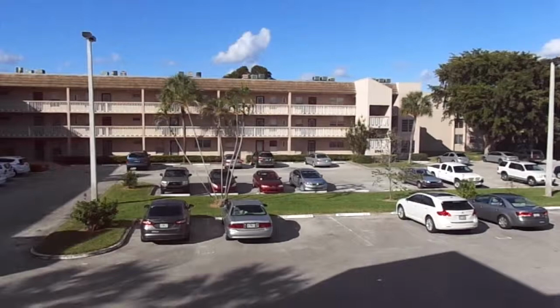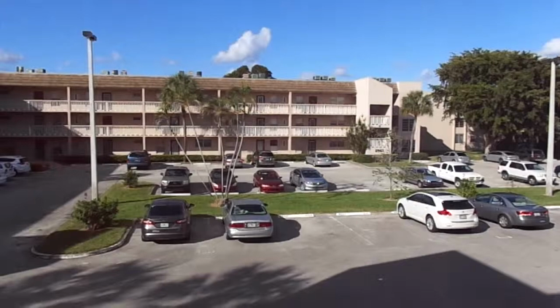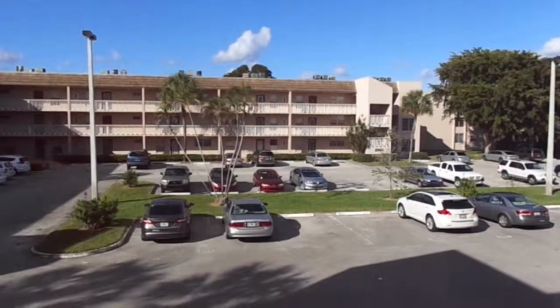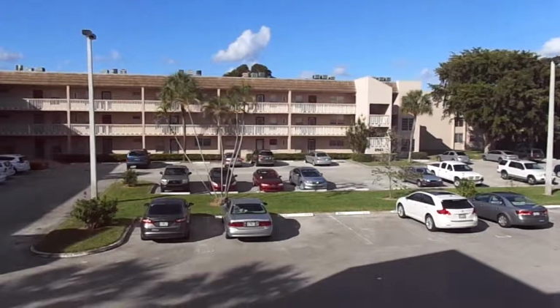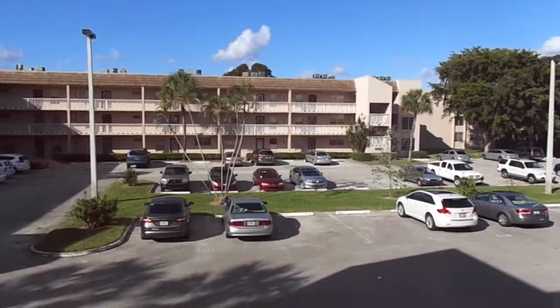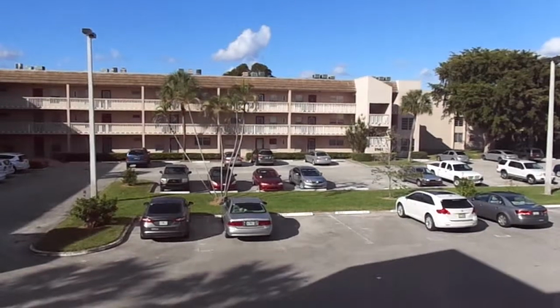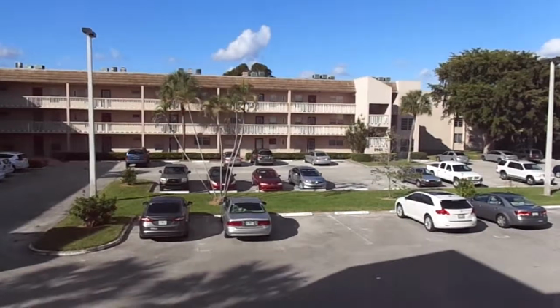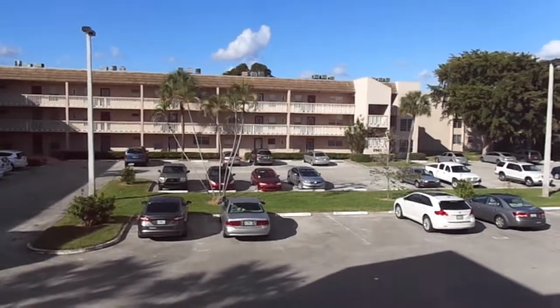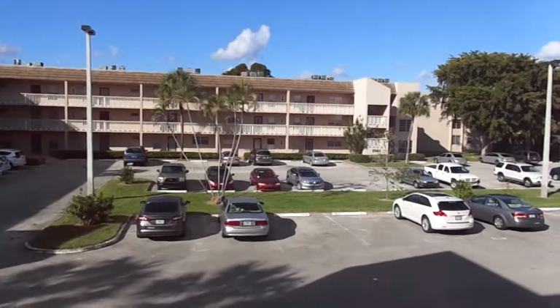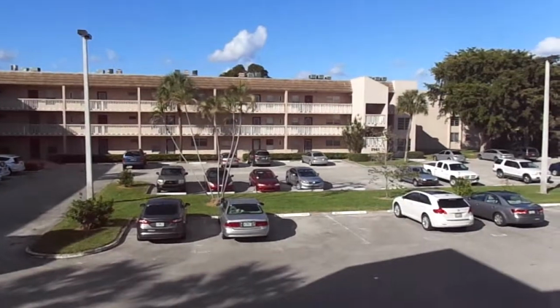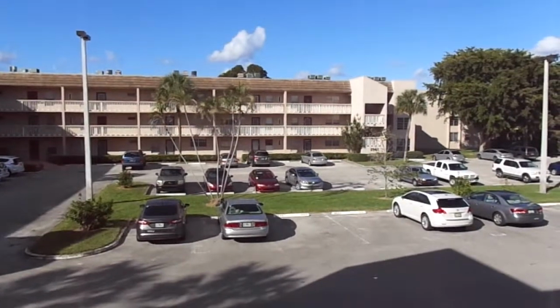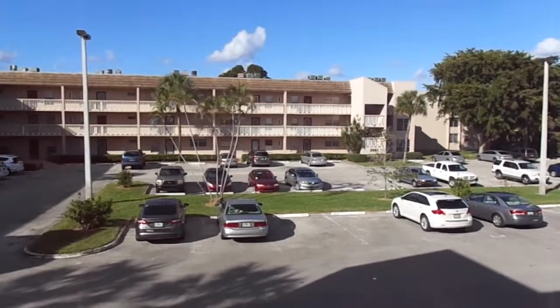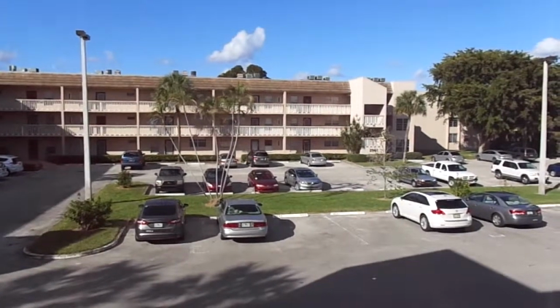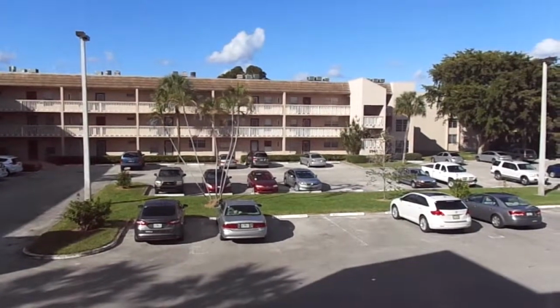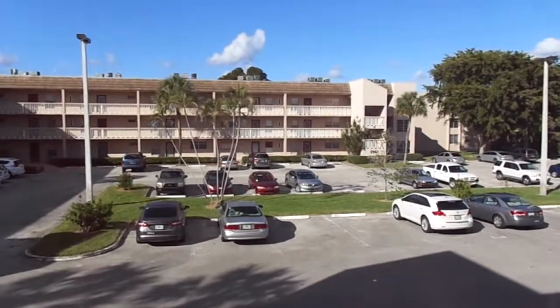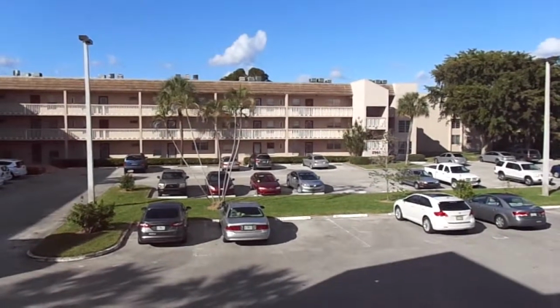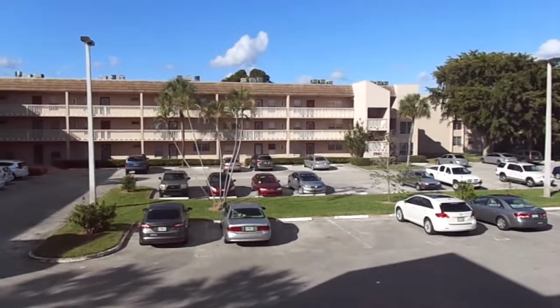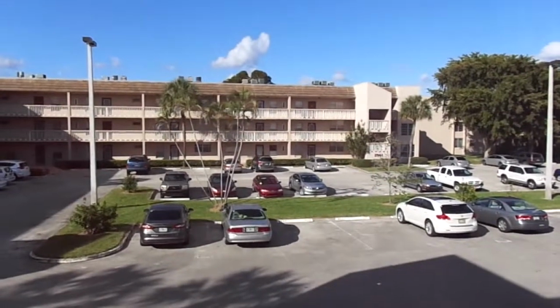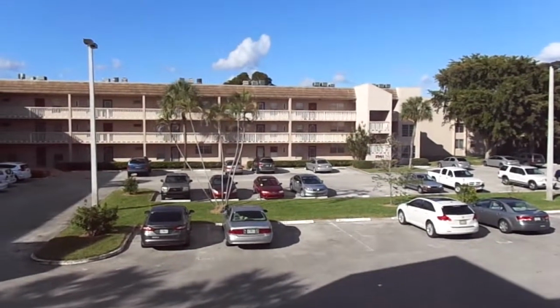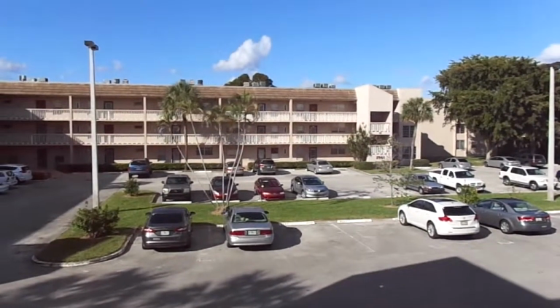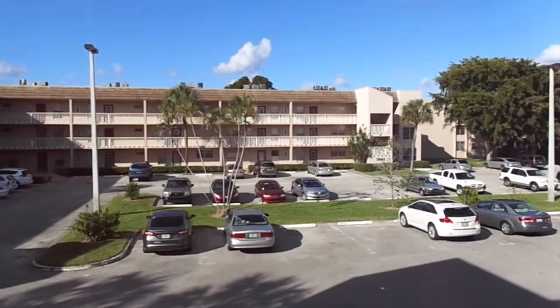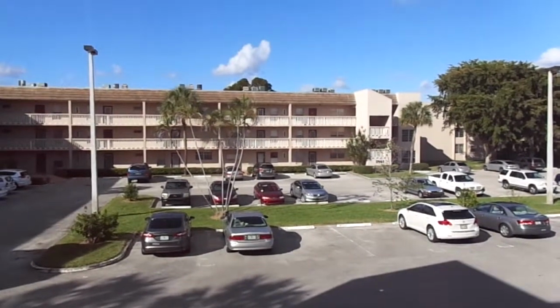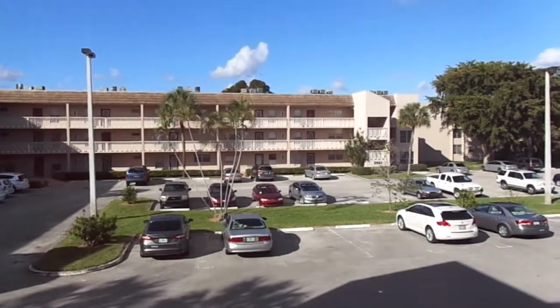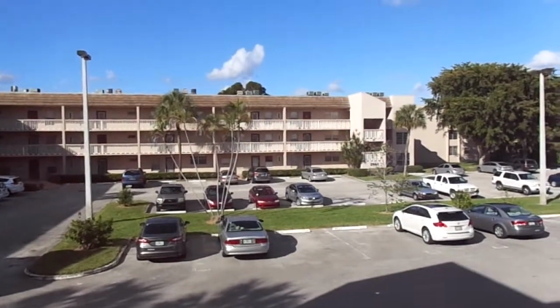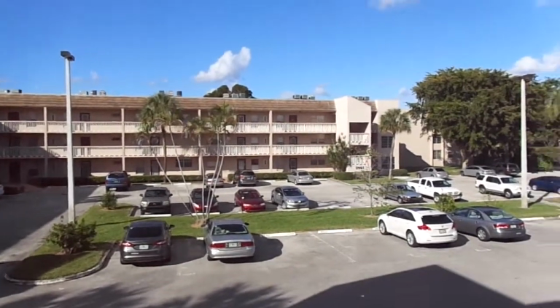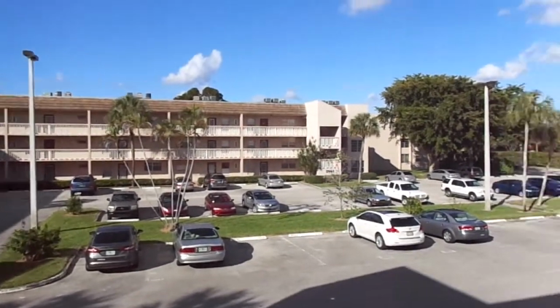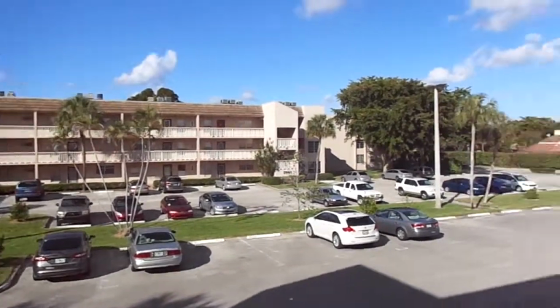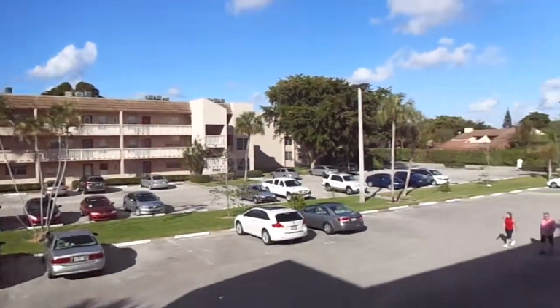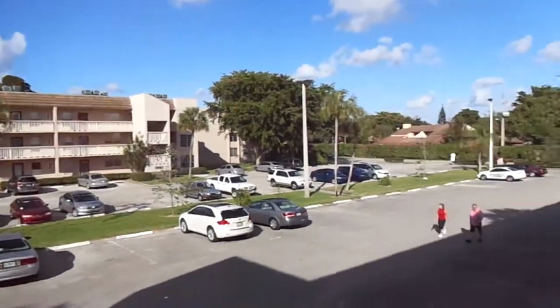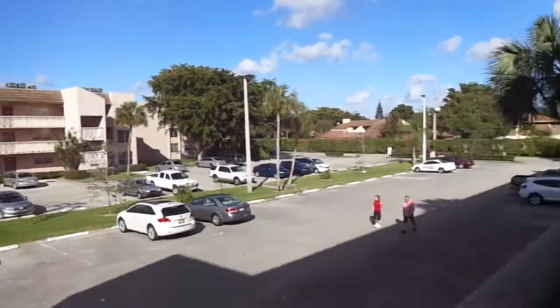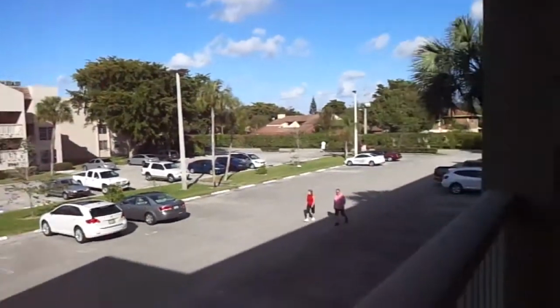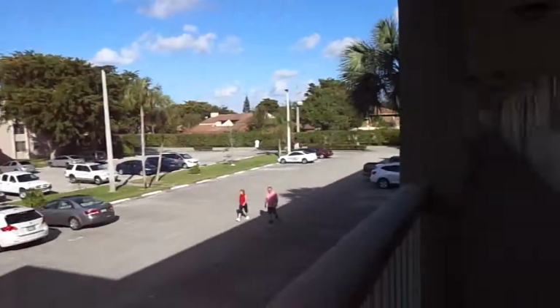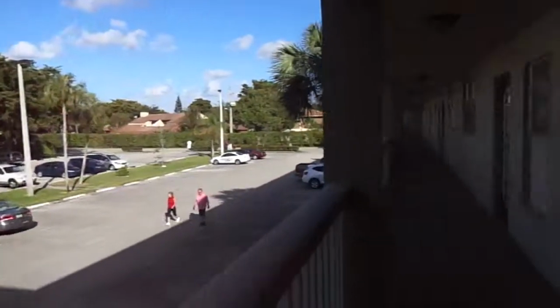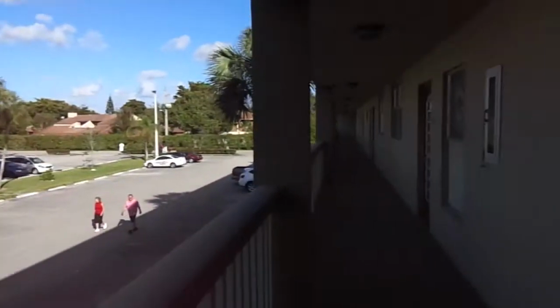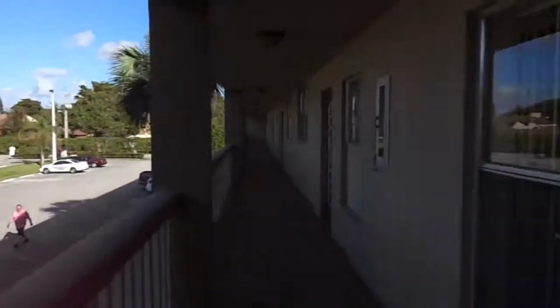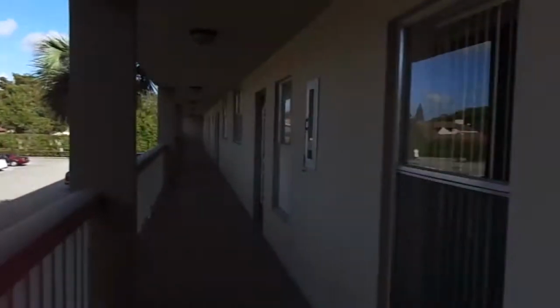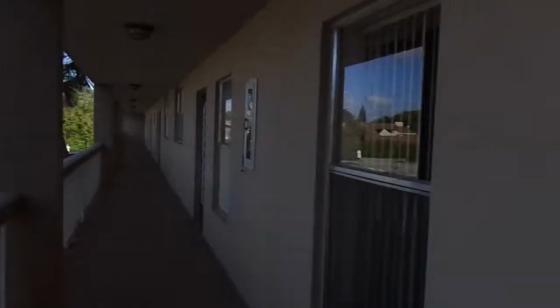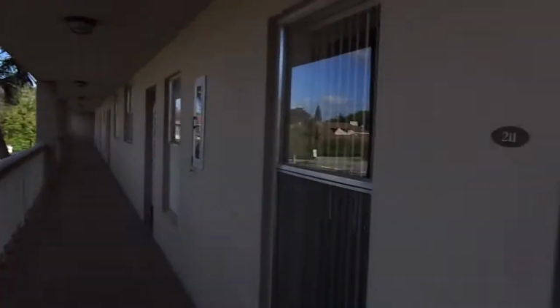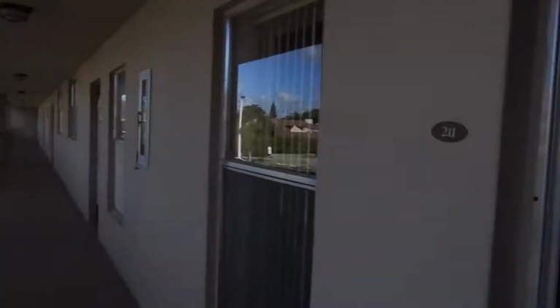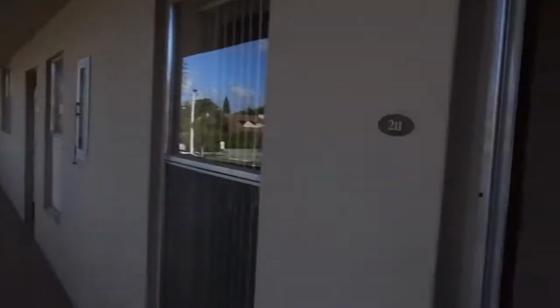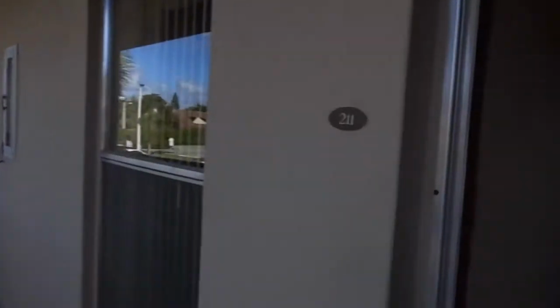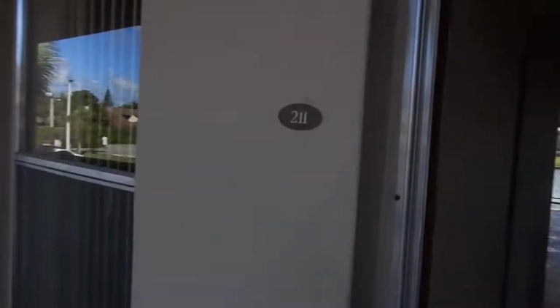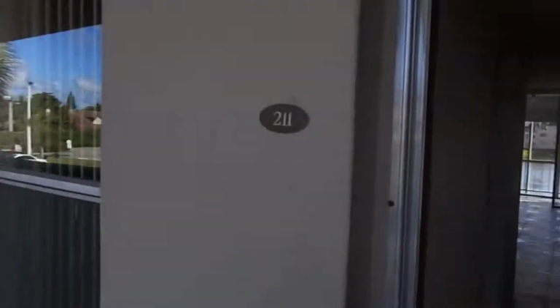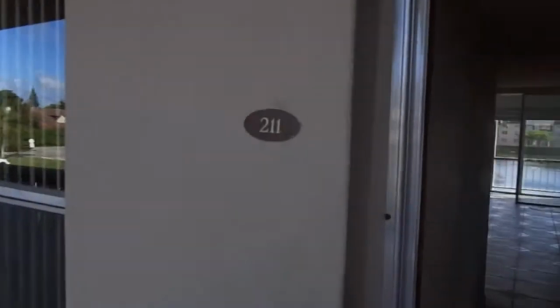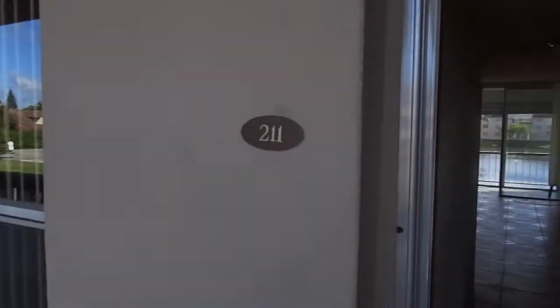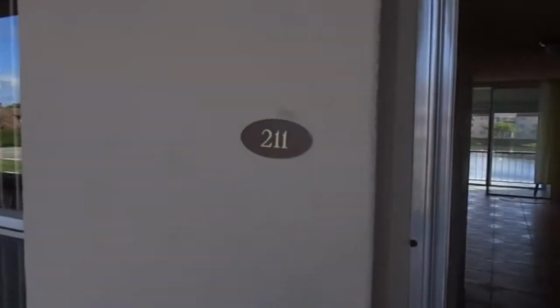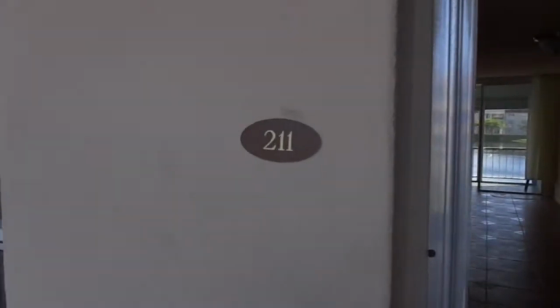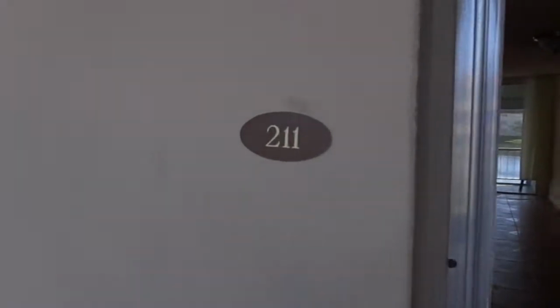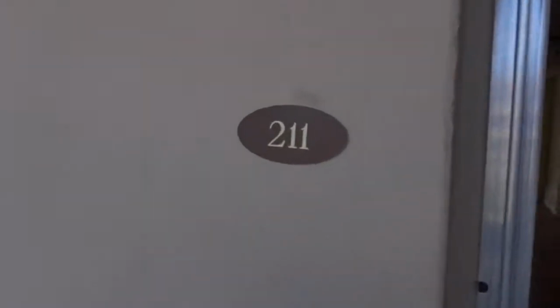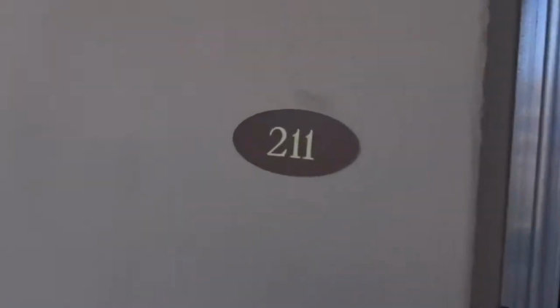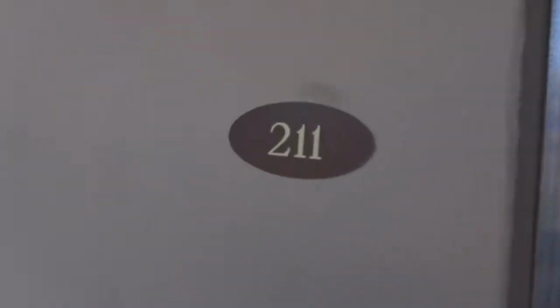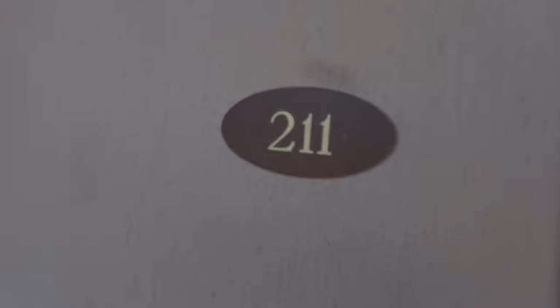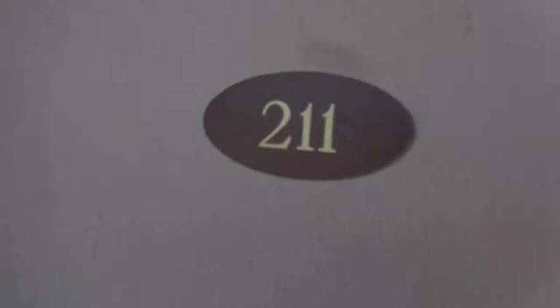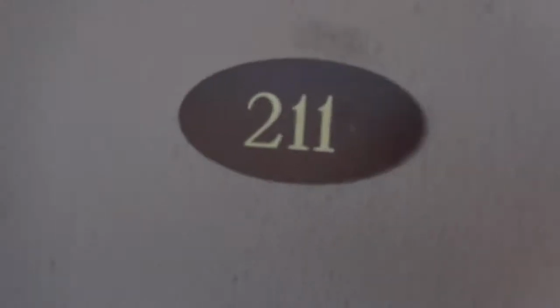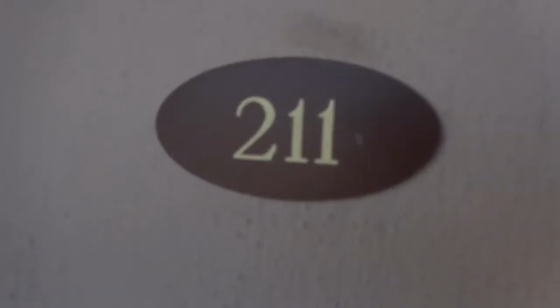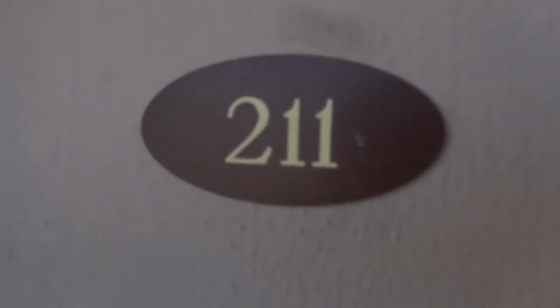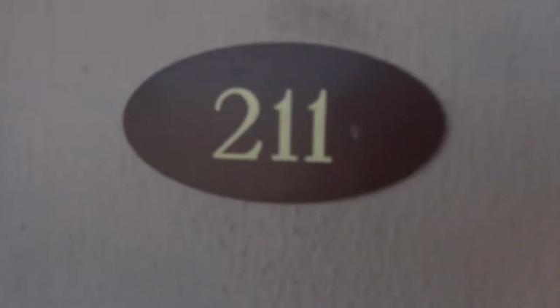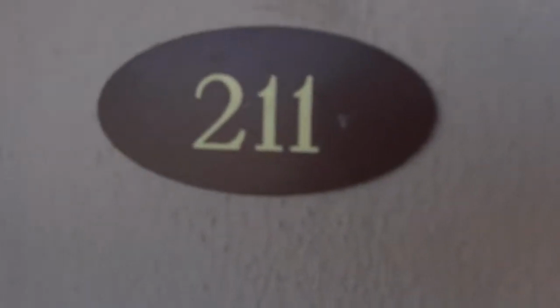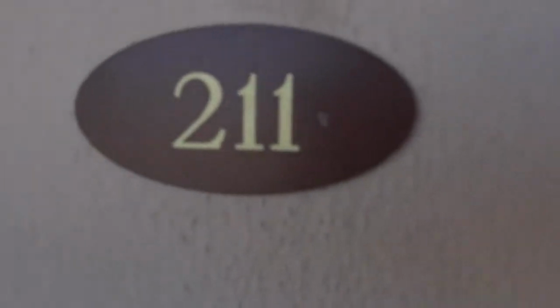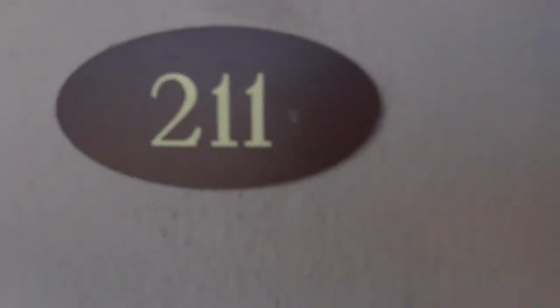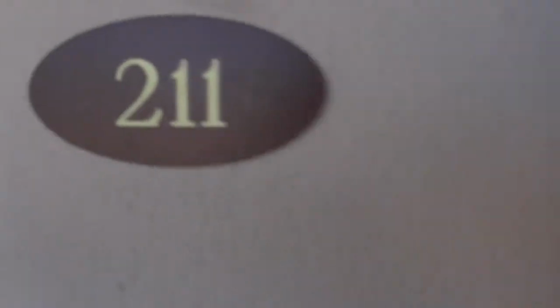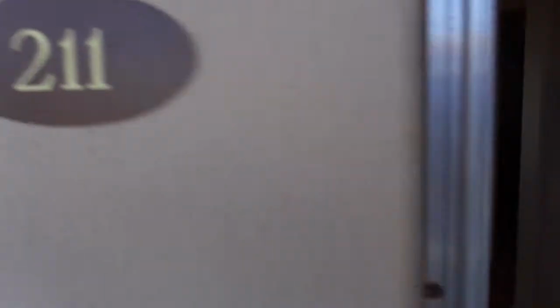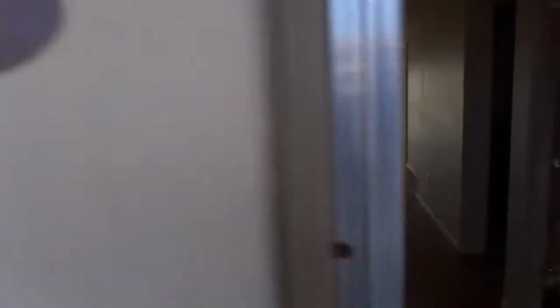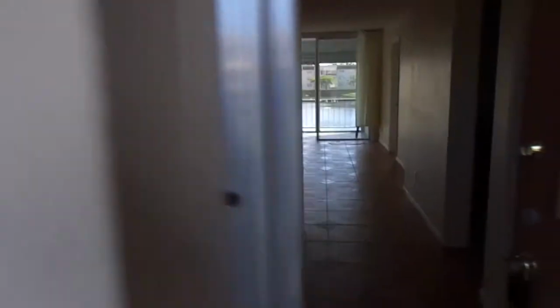If you're interested in buying, we have this unit over here — Building 18, Unit 211.